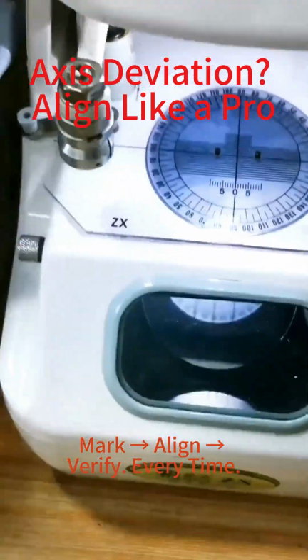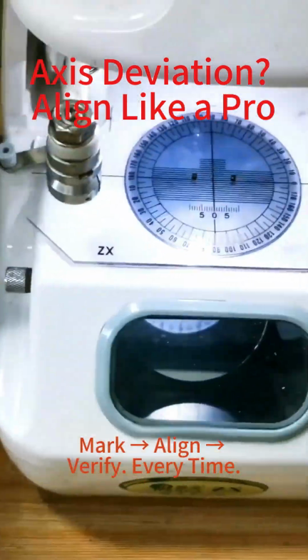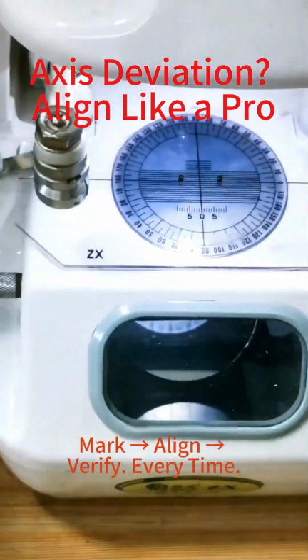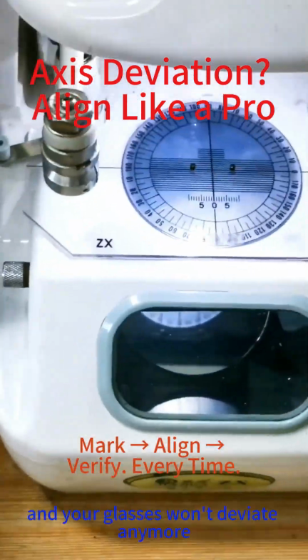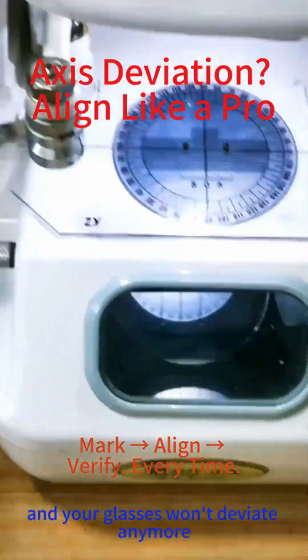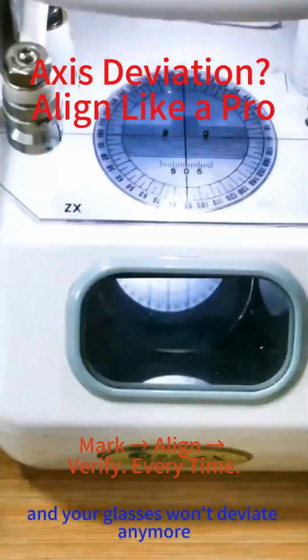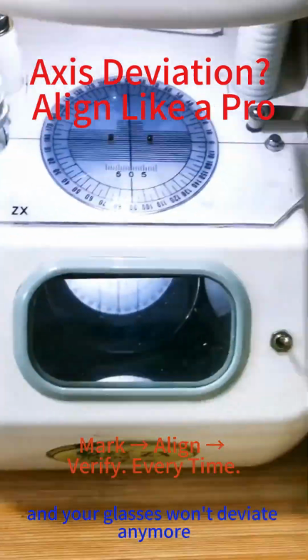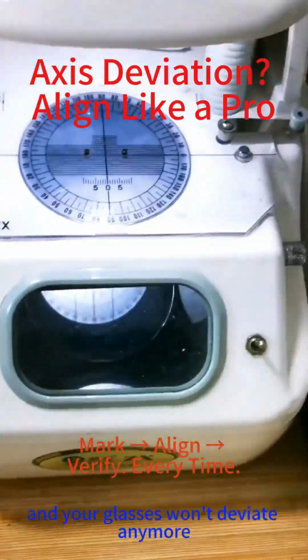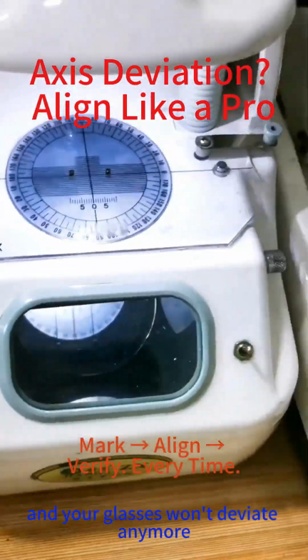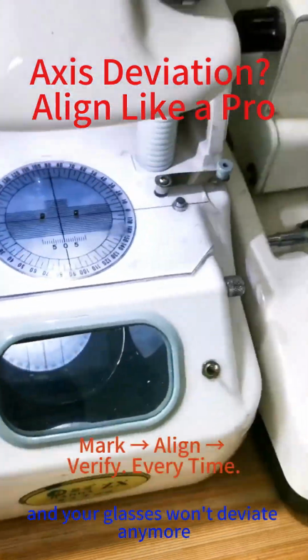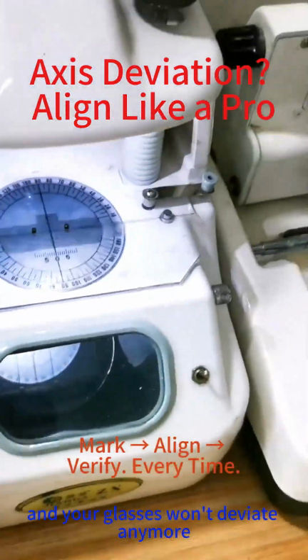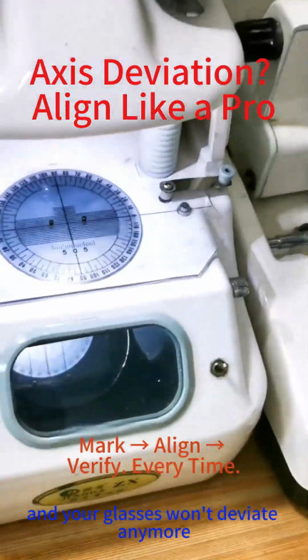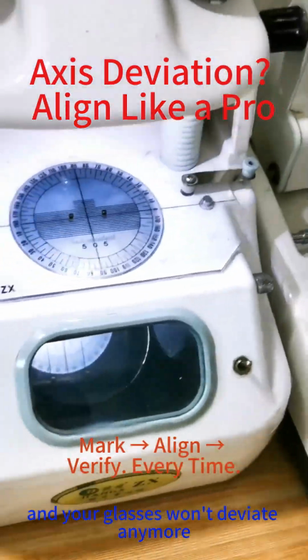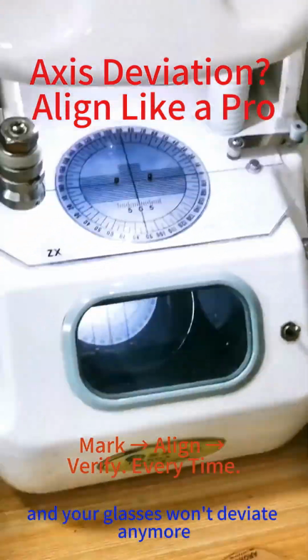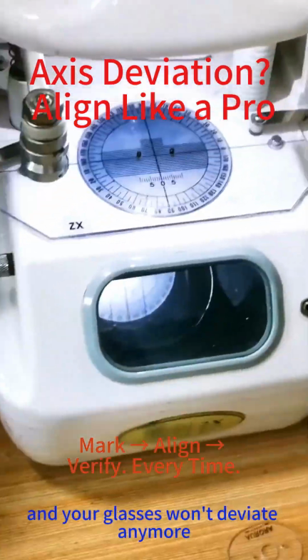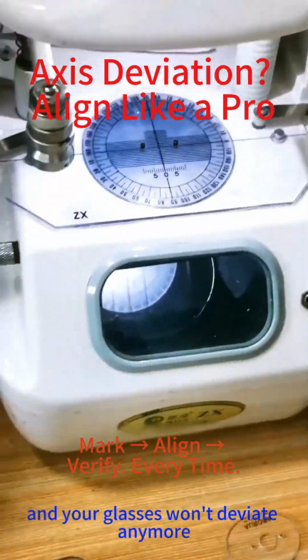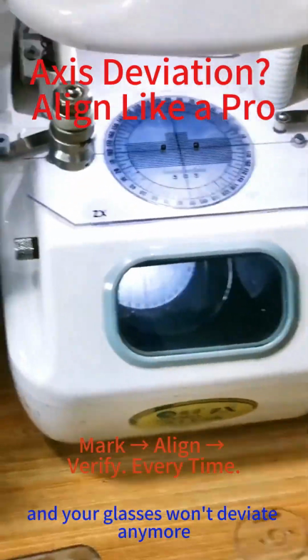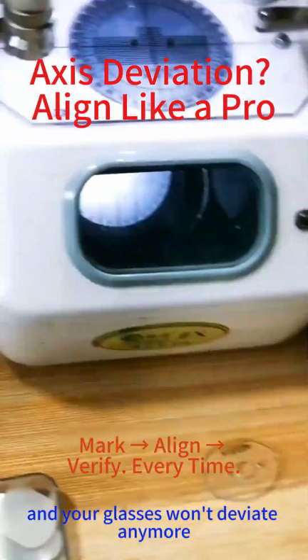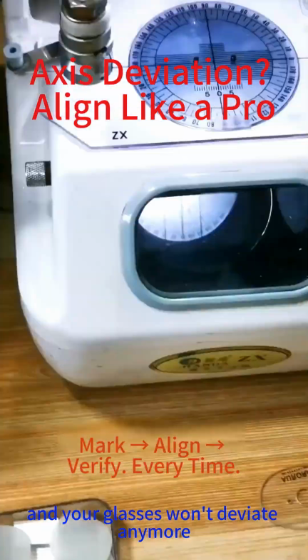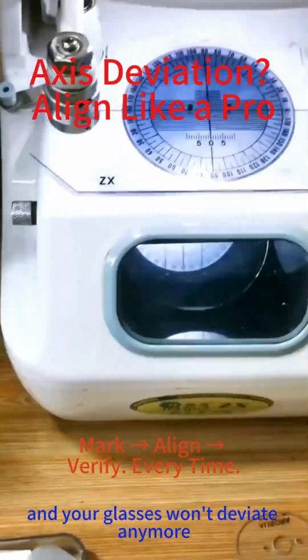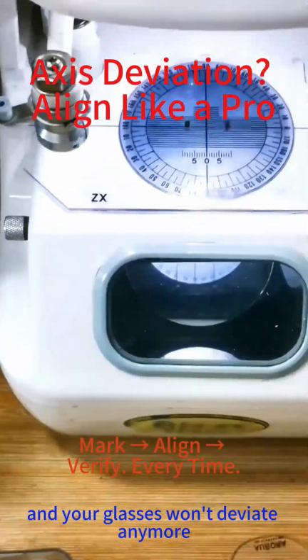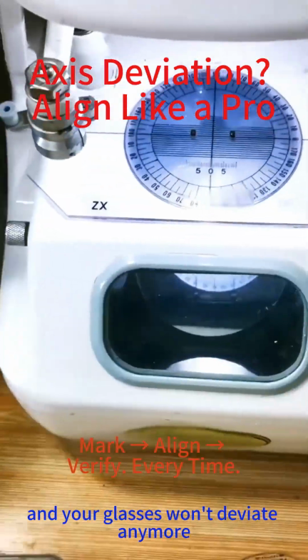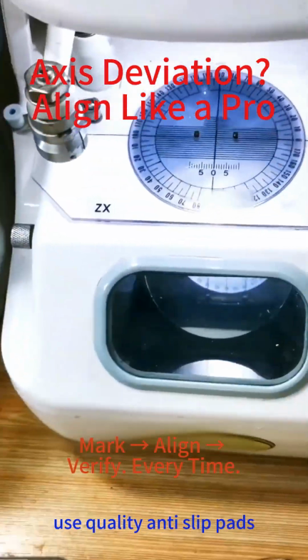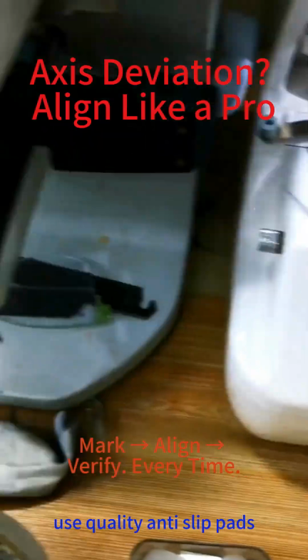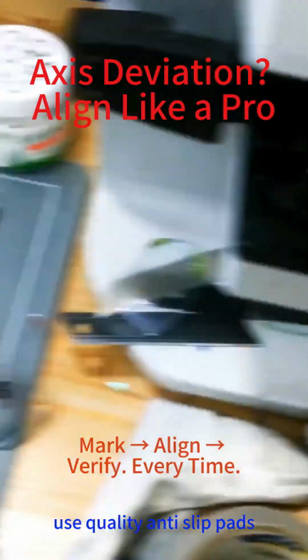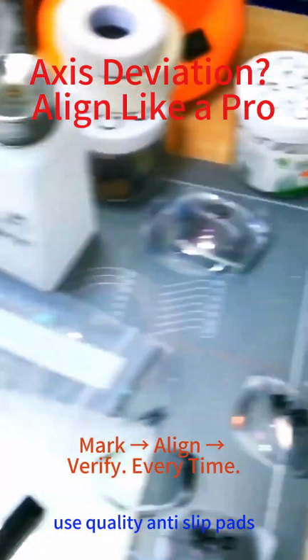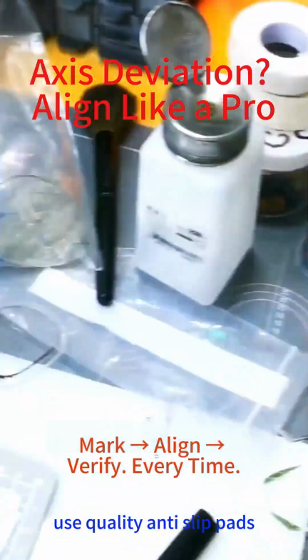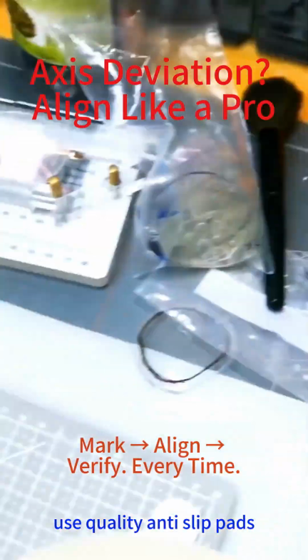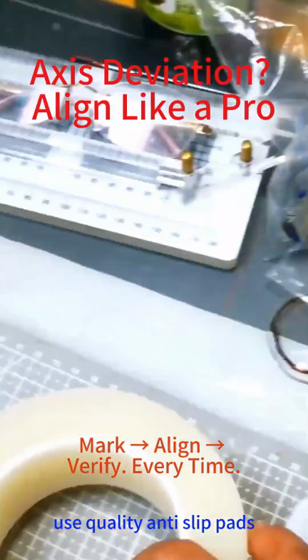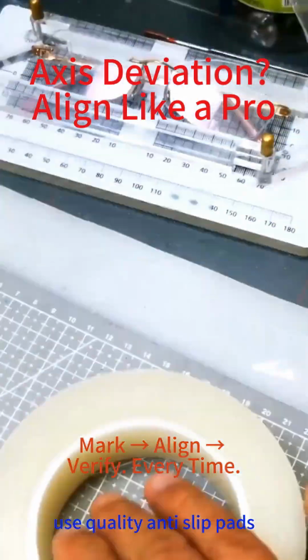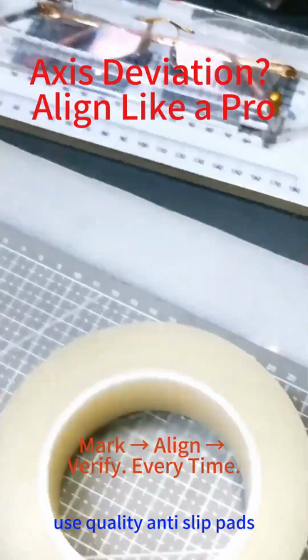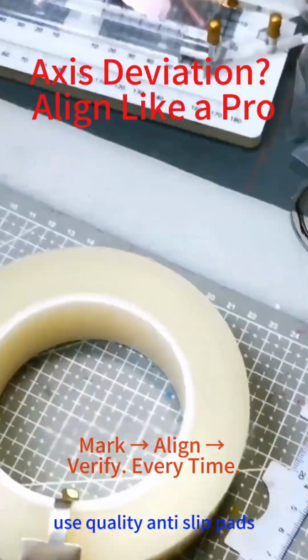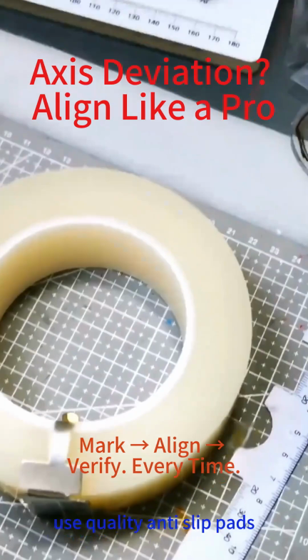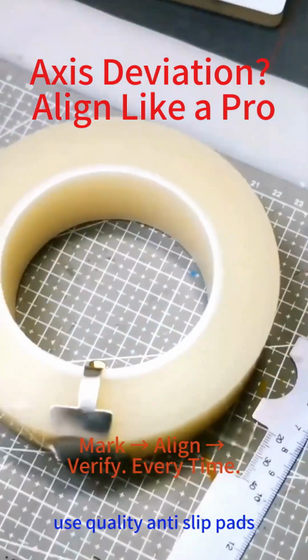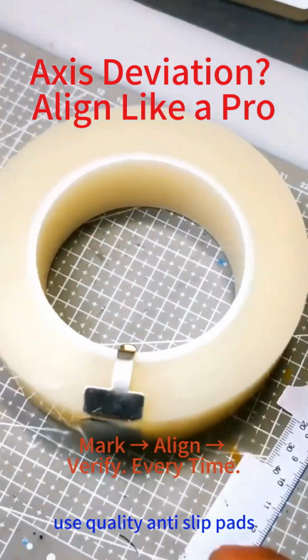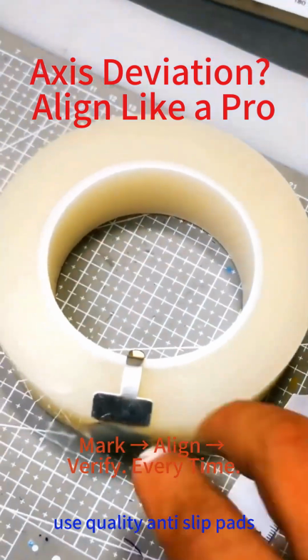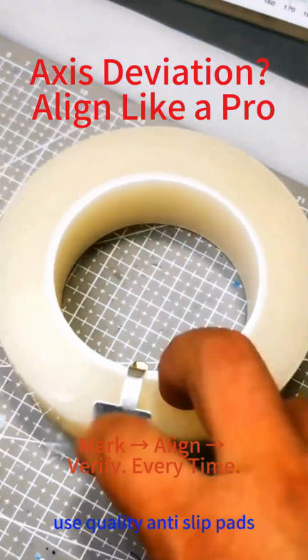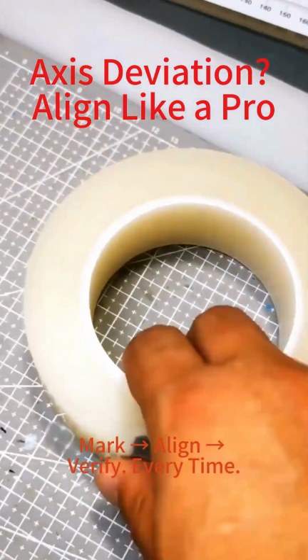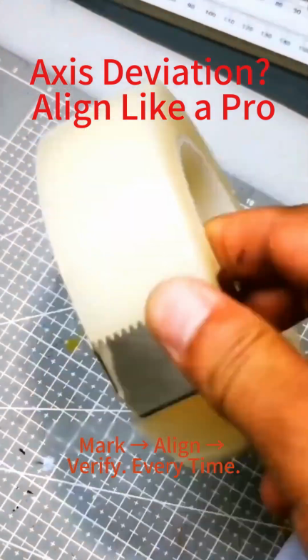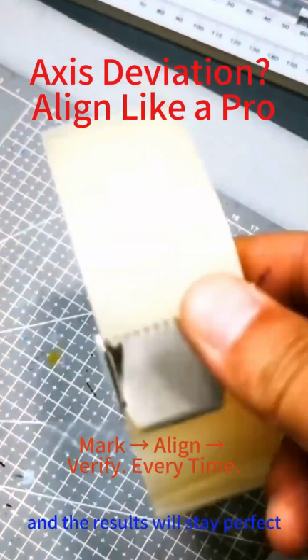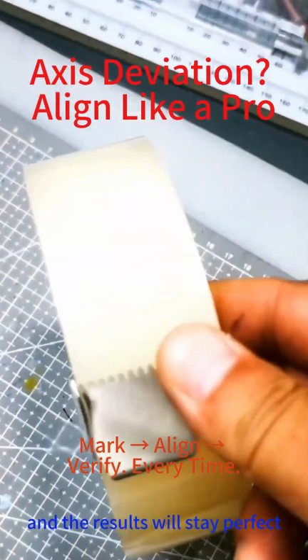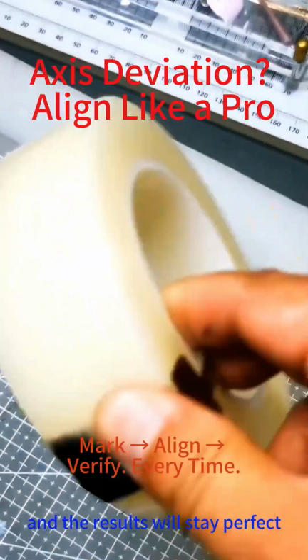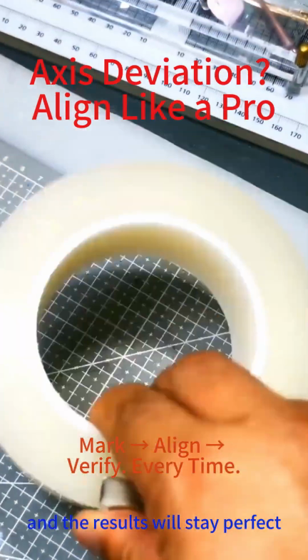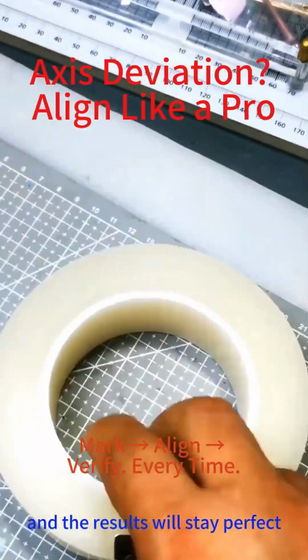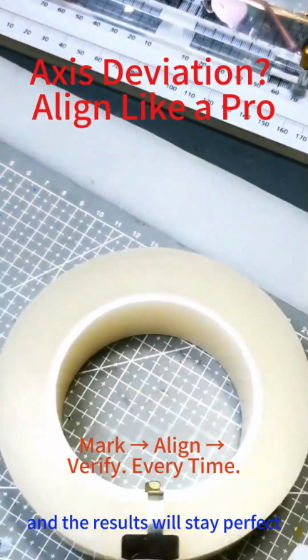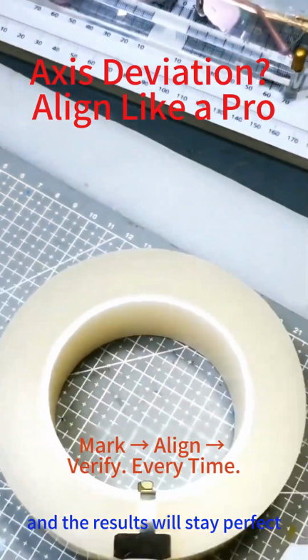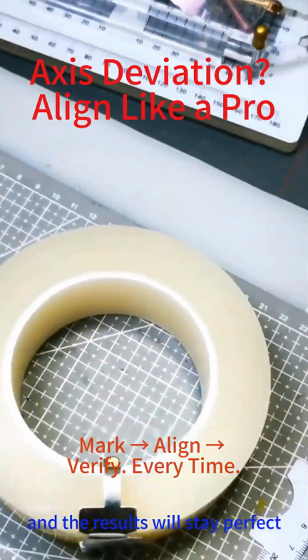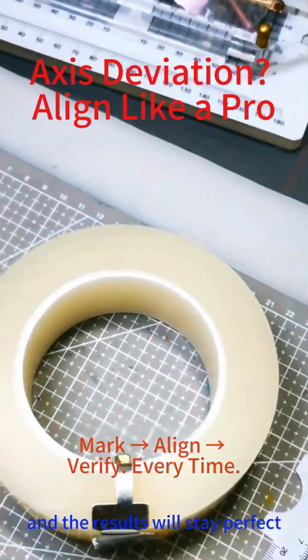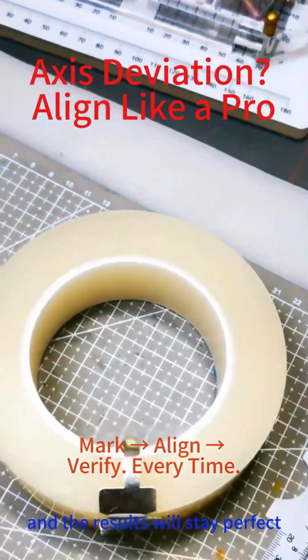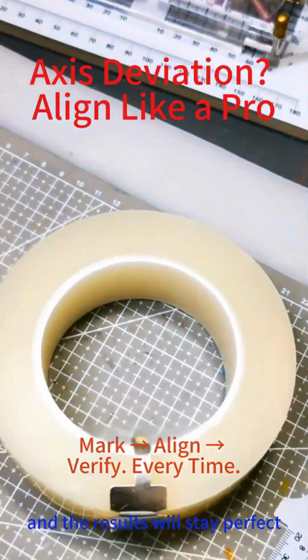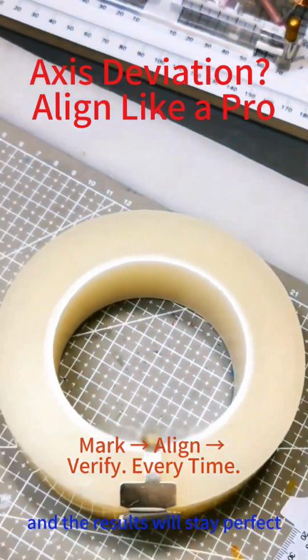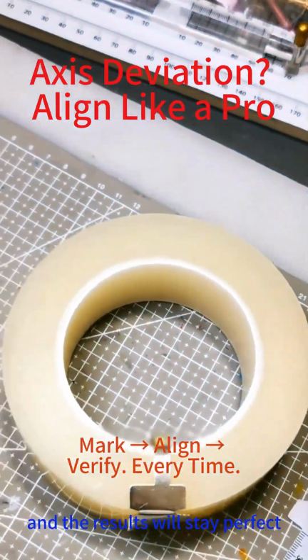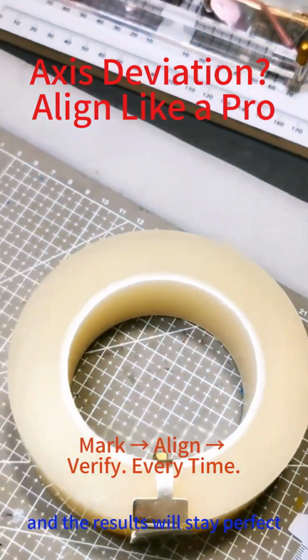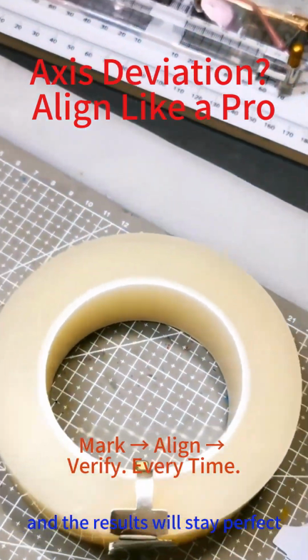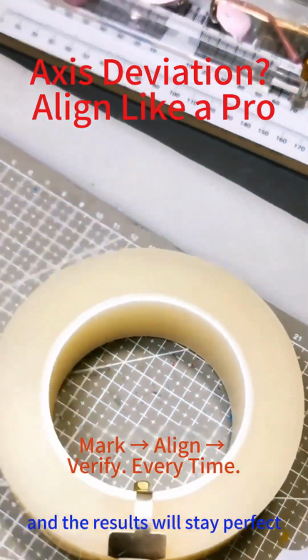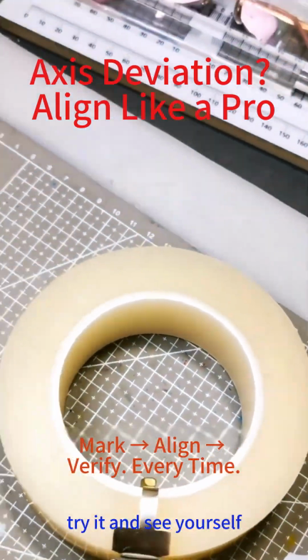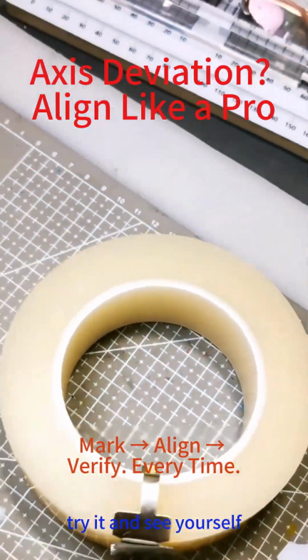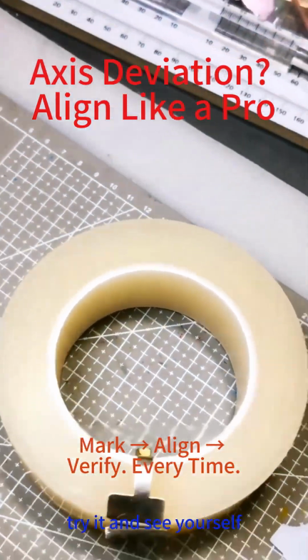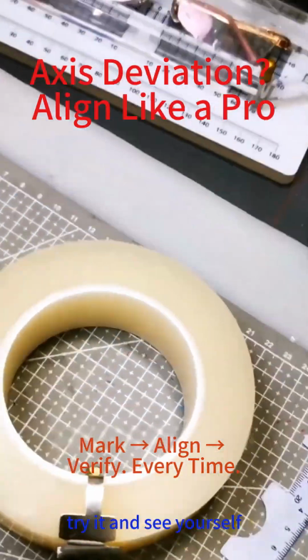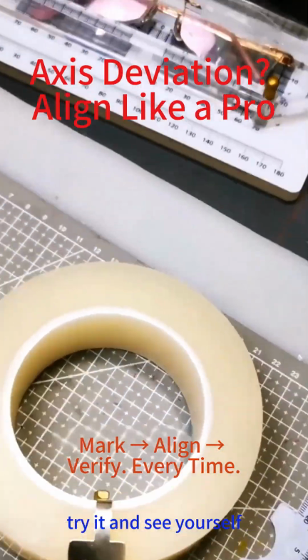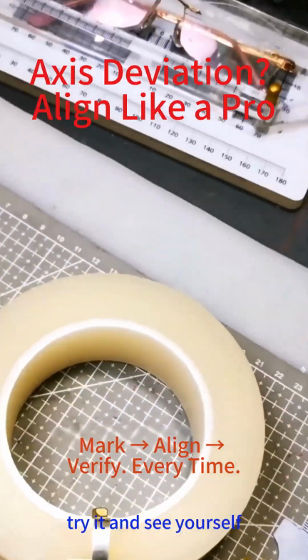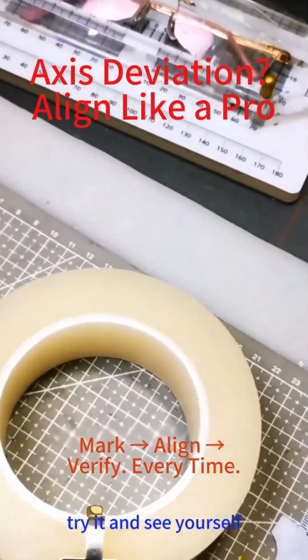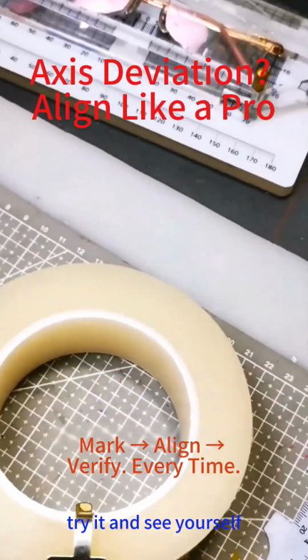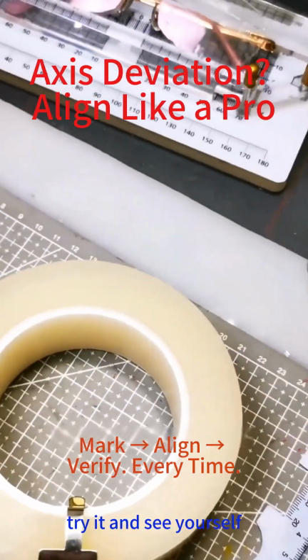And your glasses won't deviate anymore. Use quality anti-slip pads and the results will stay perfect. Try it and see for yourself.